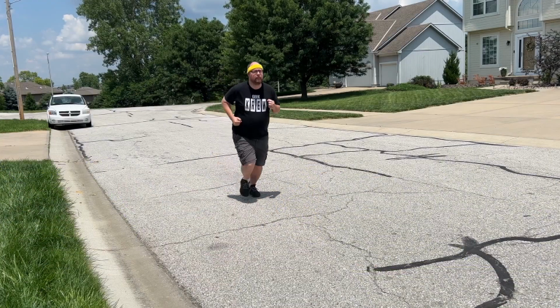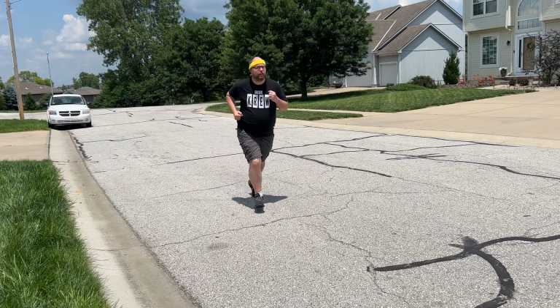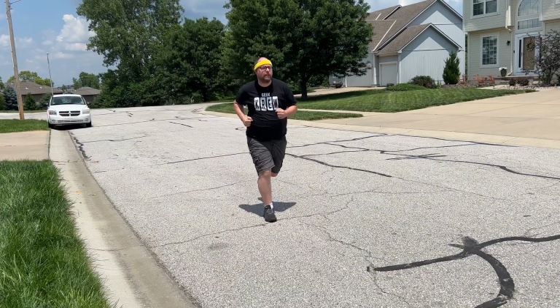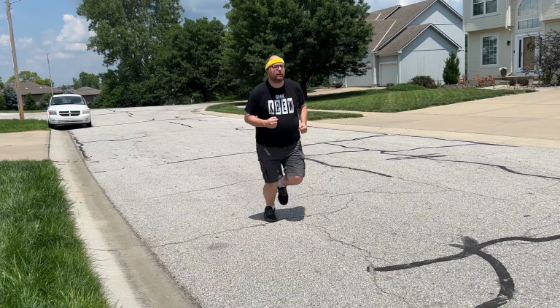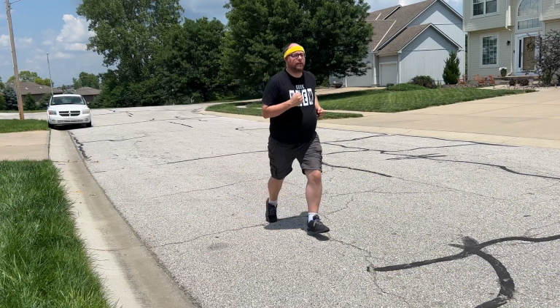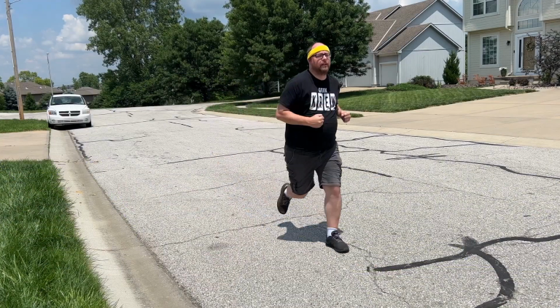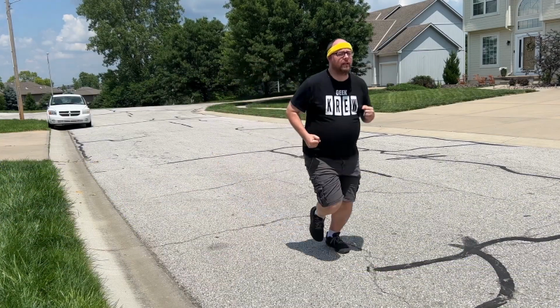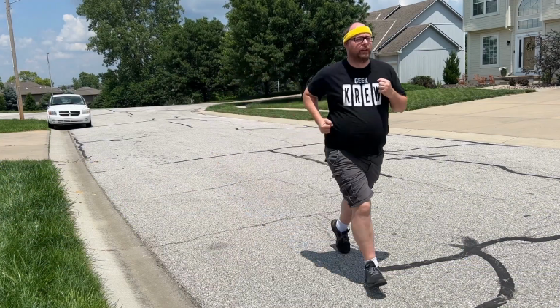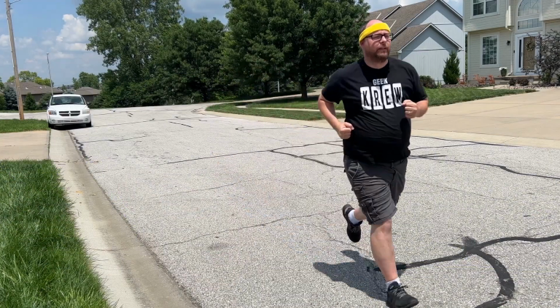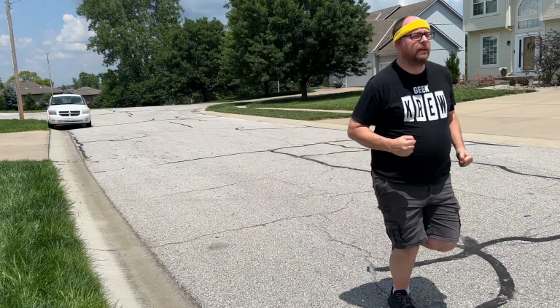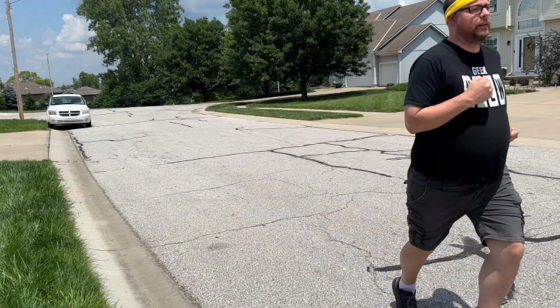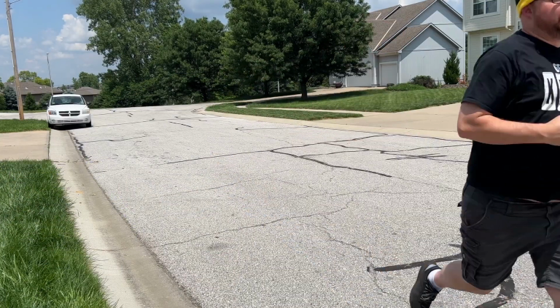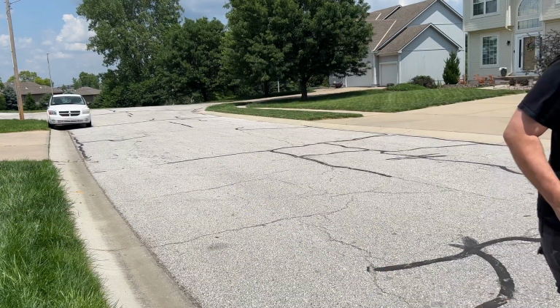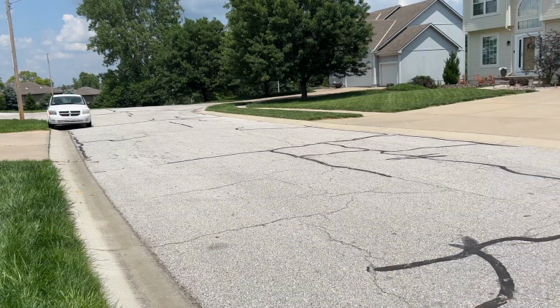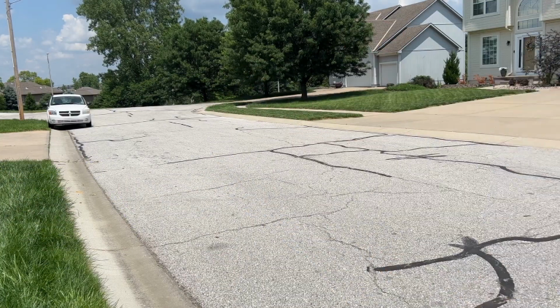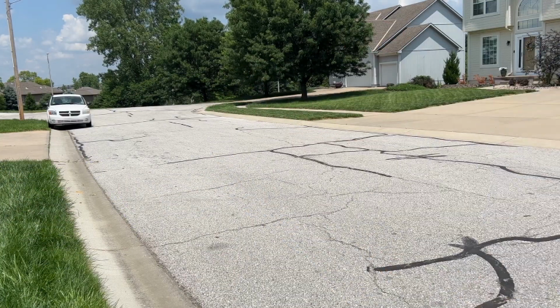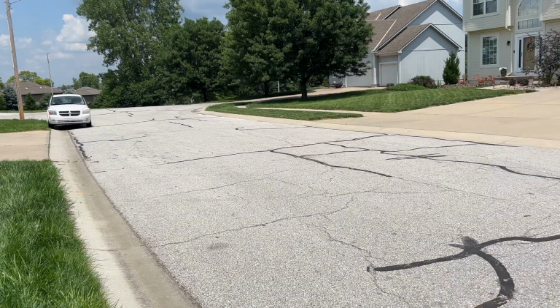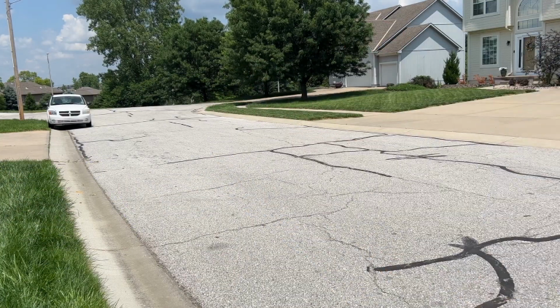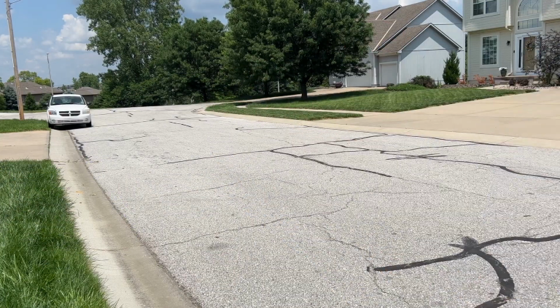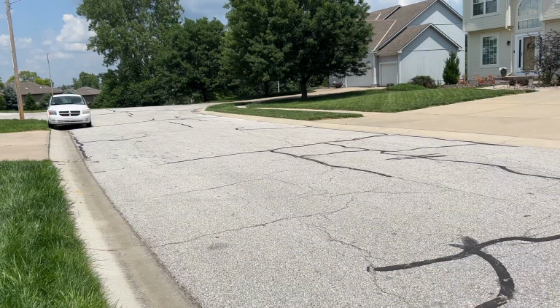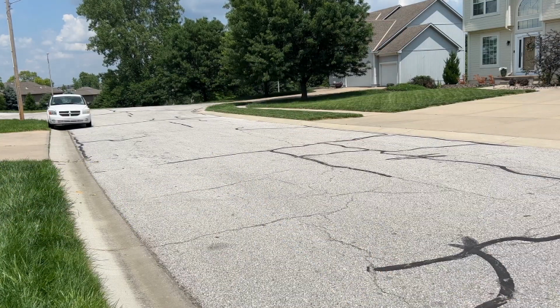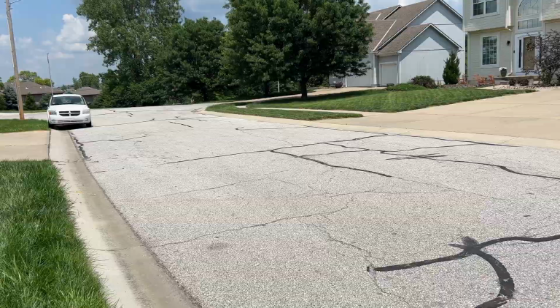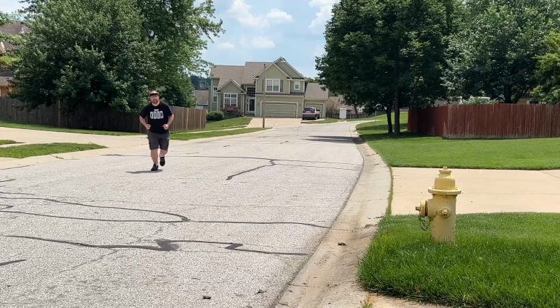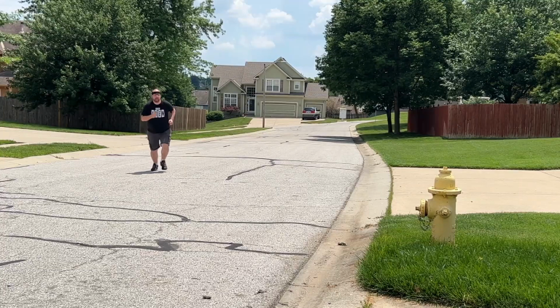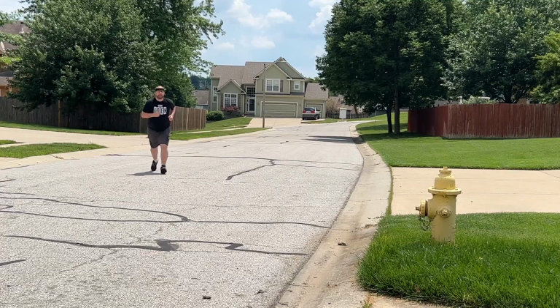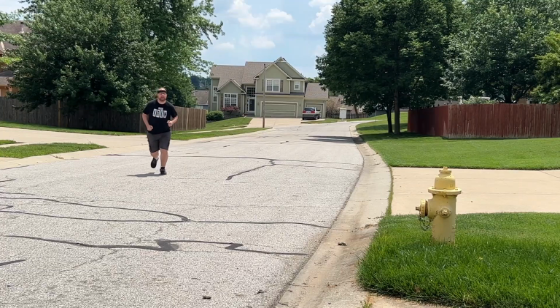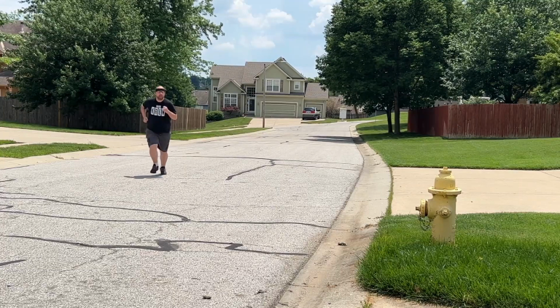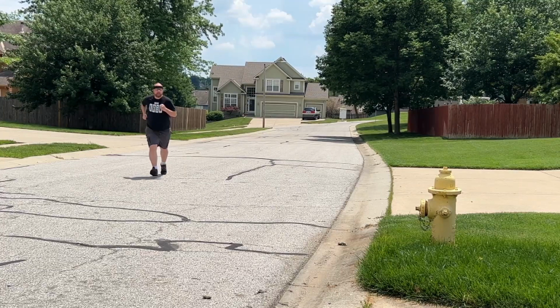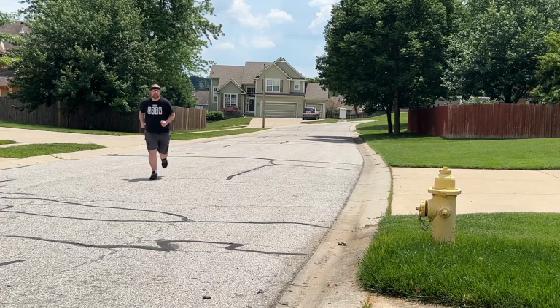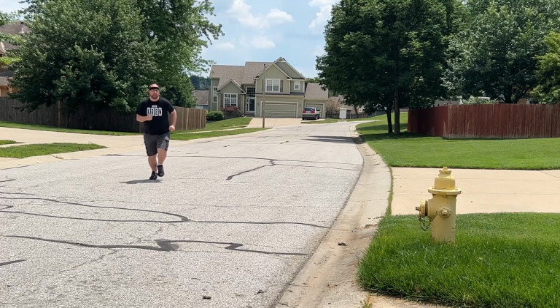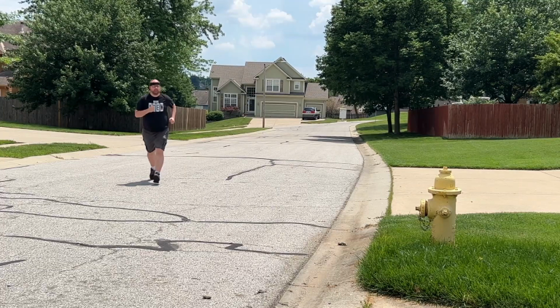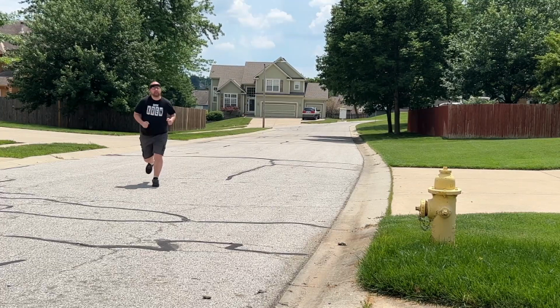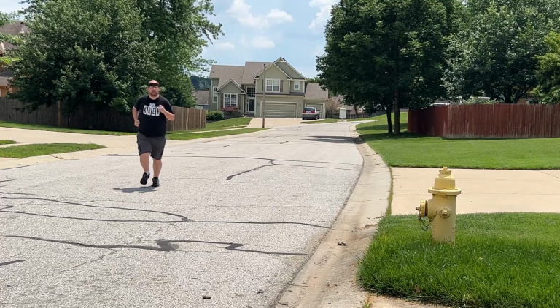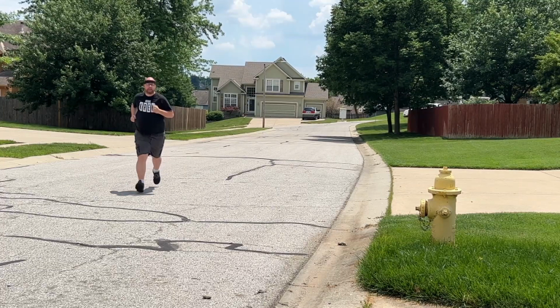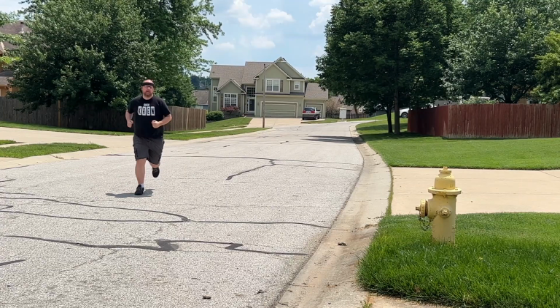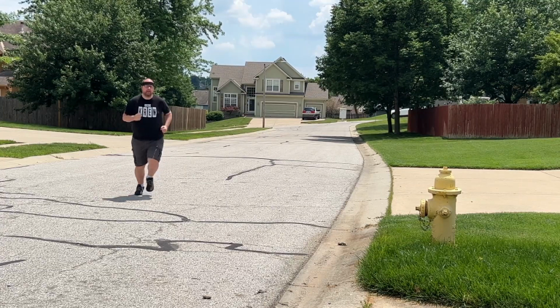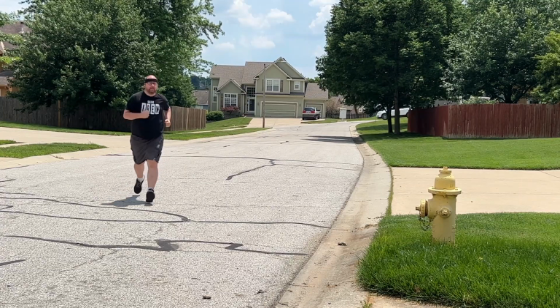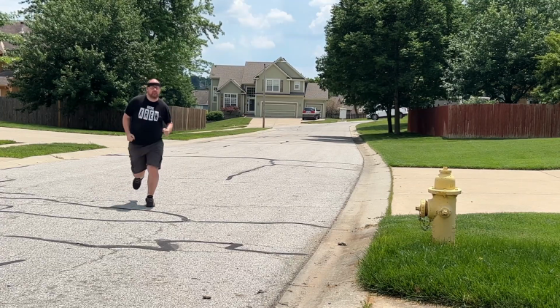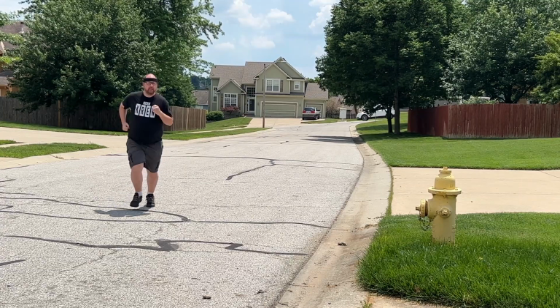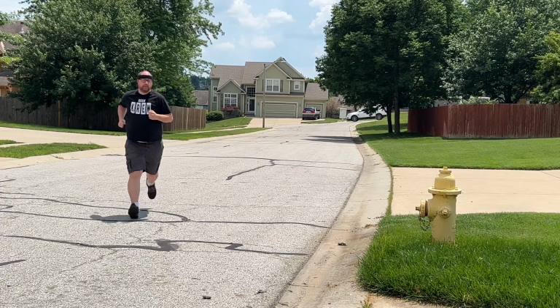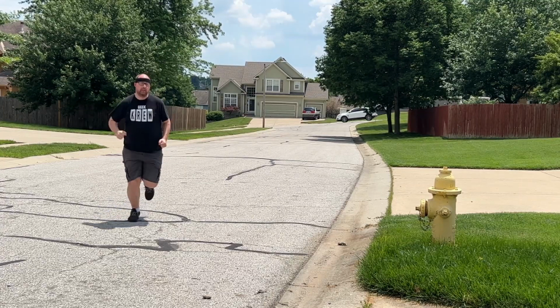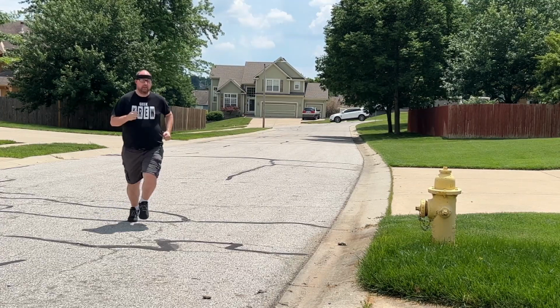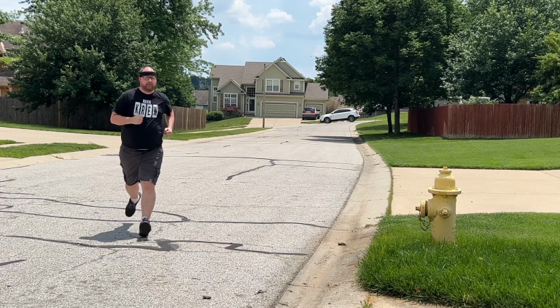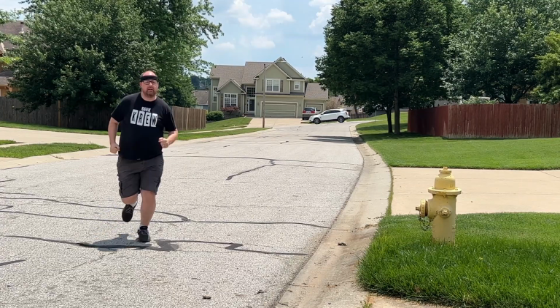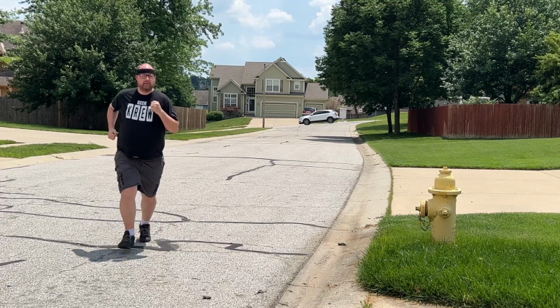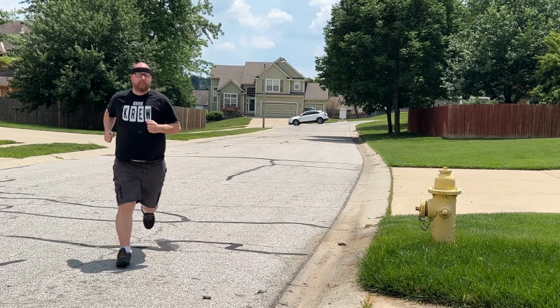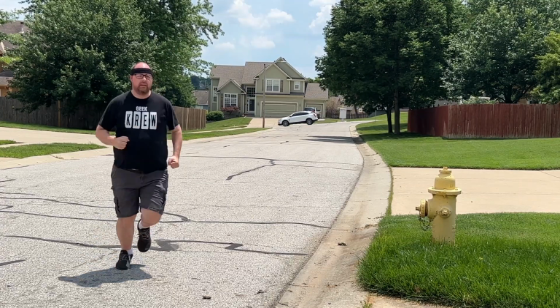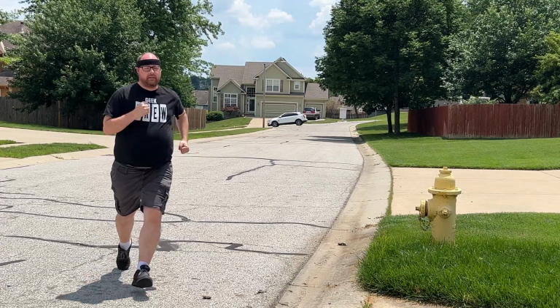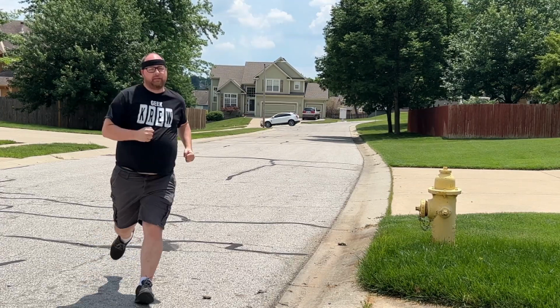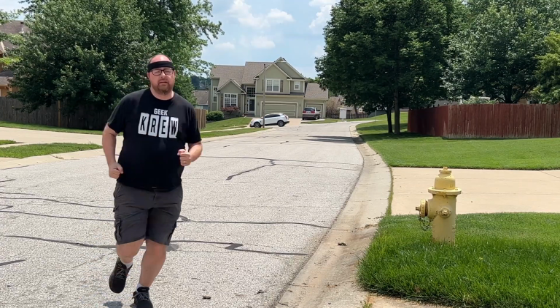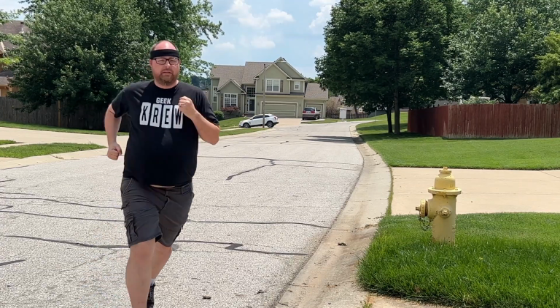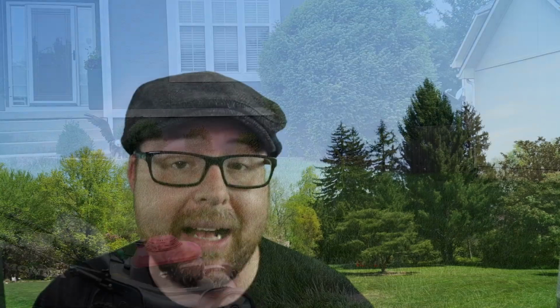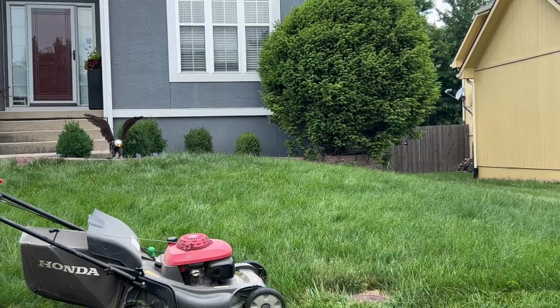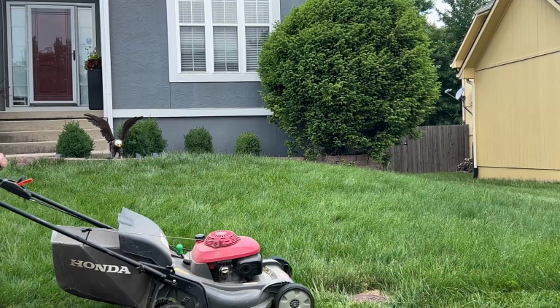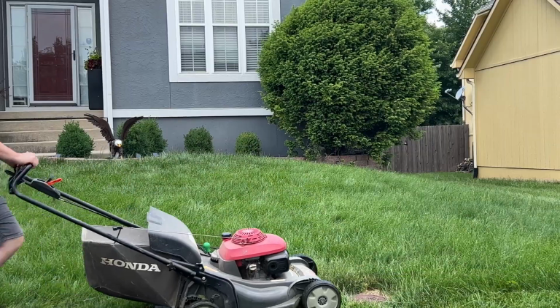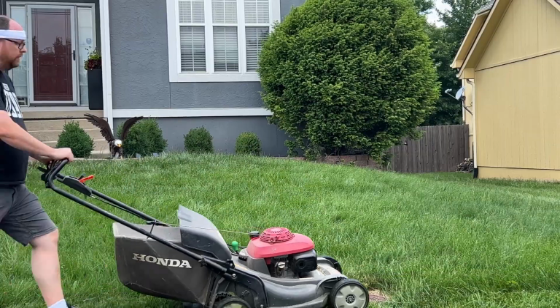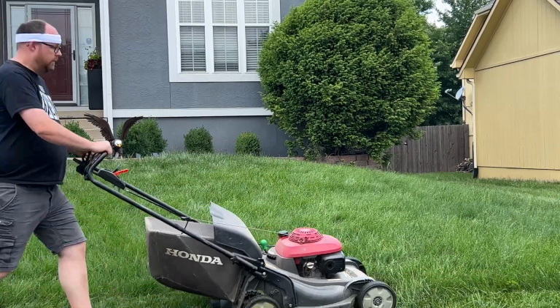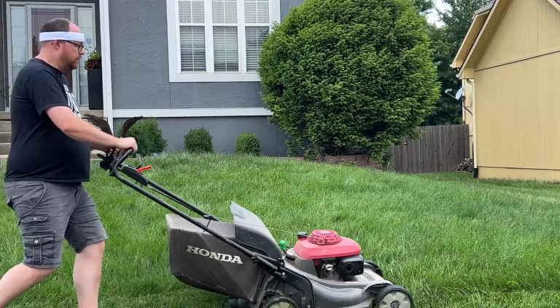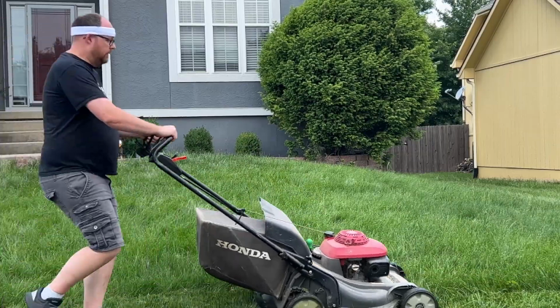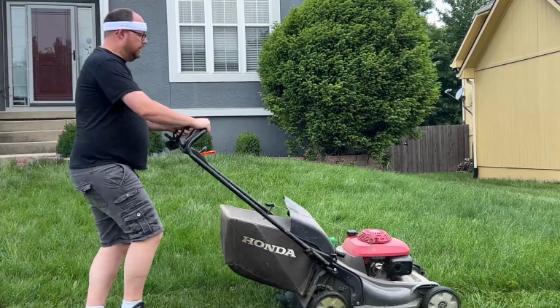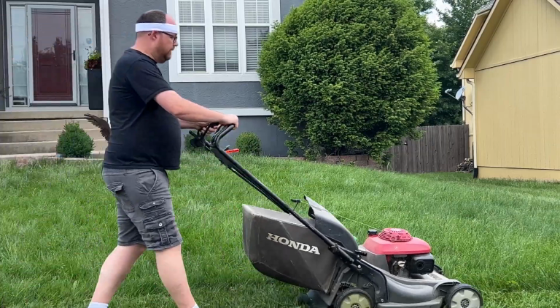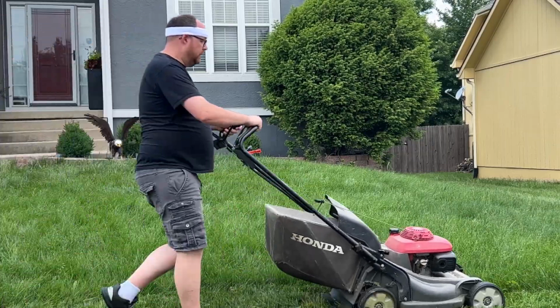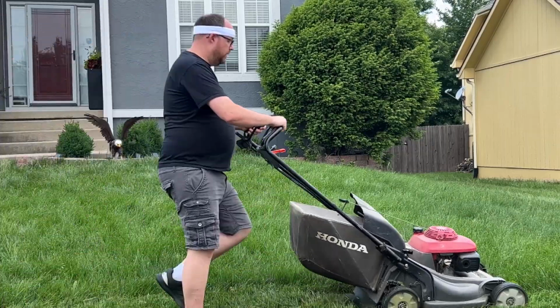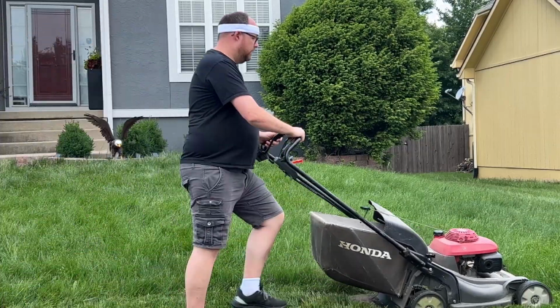I like to wear these when I'm out jogging, walking, running, or even mowing the grass, for example.